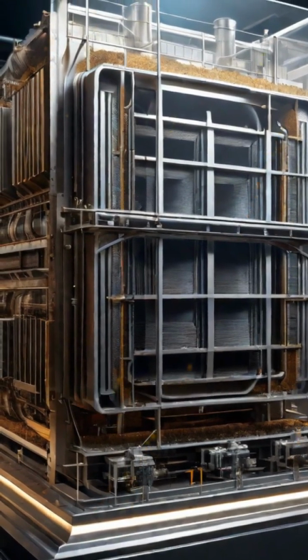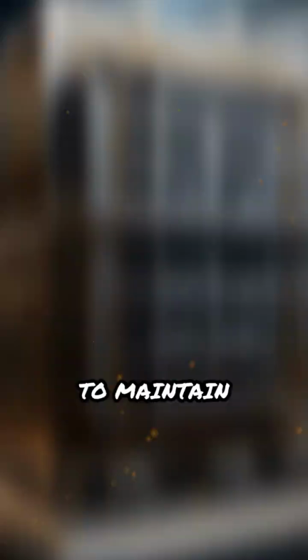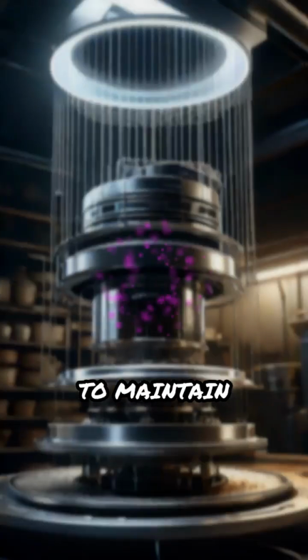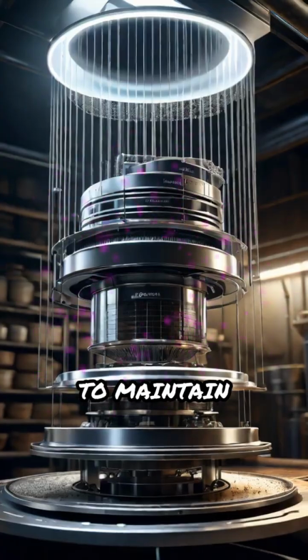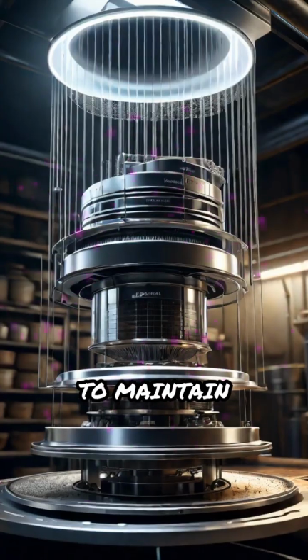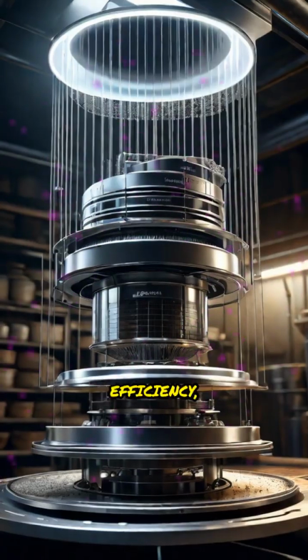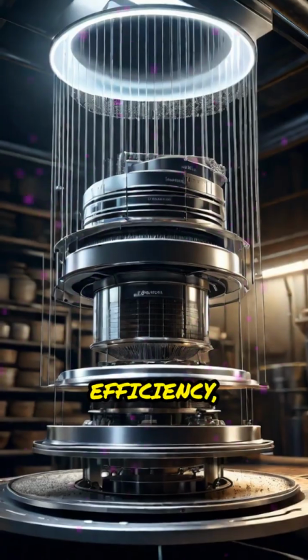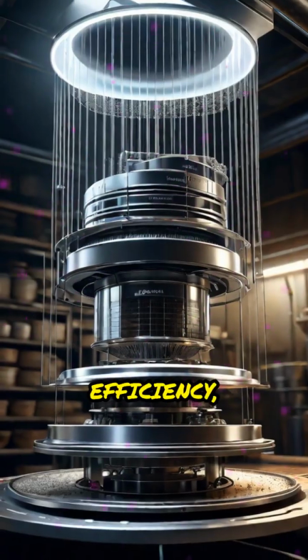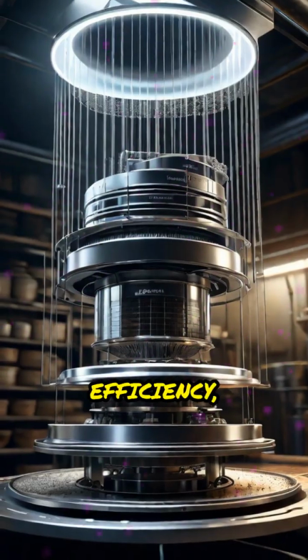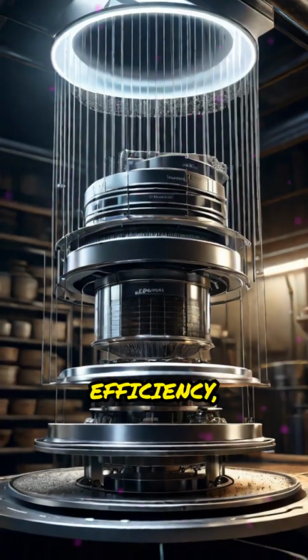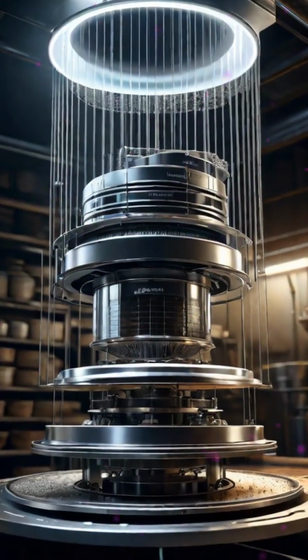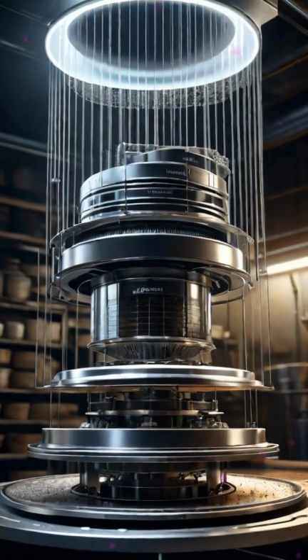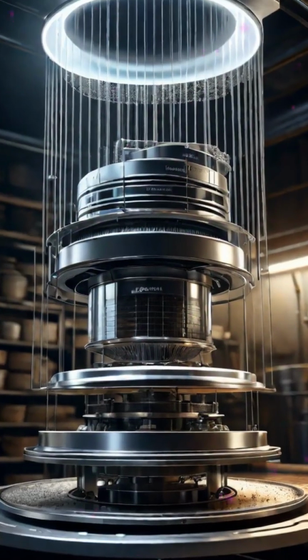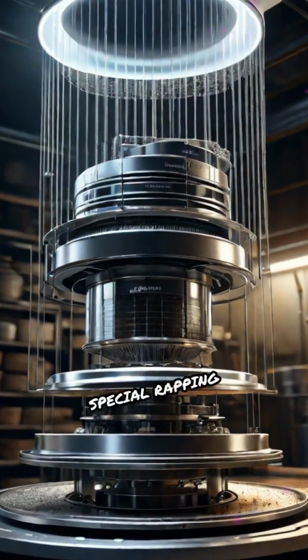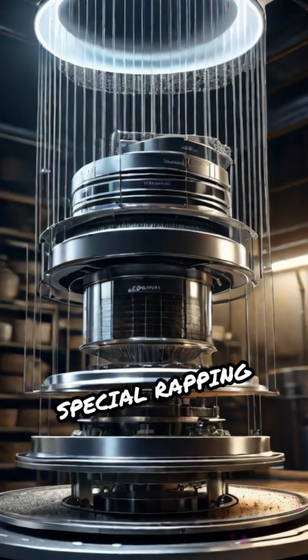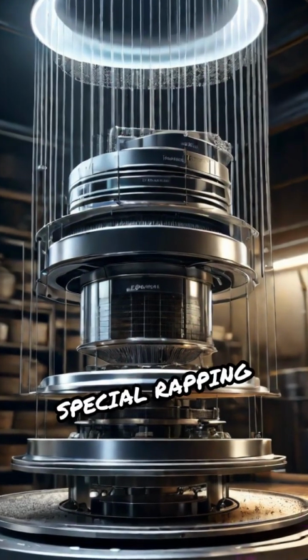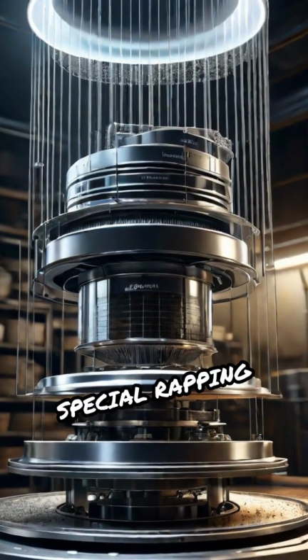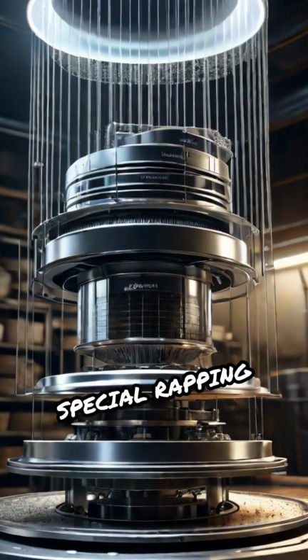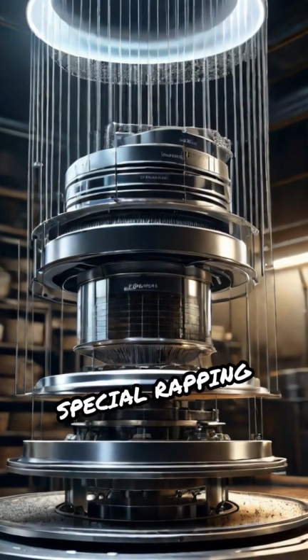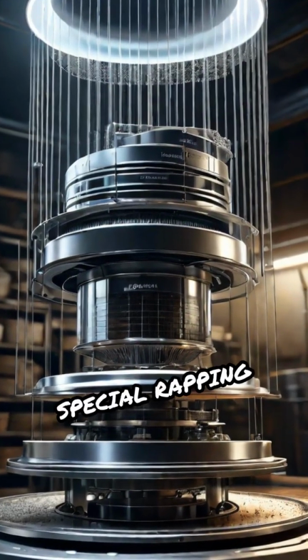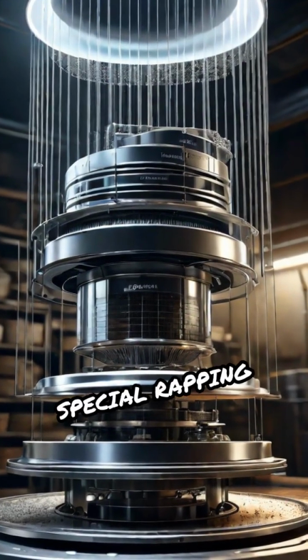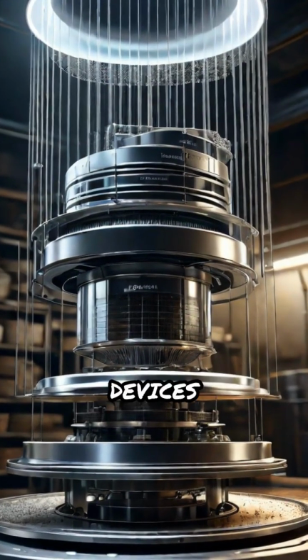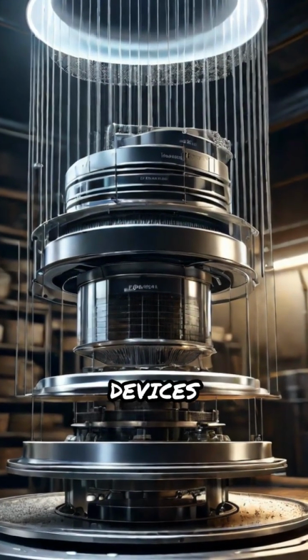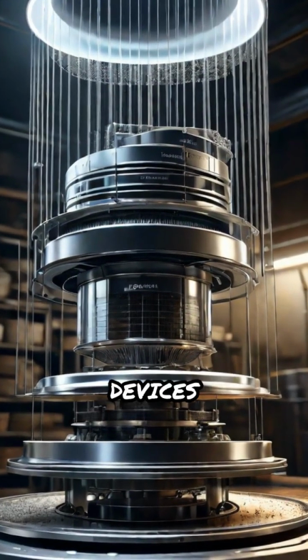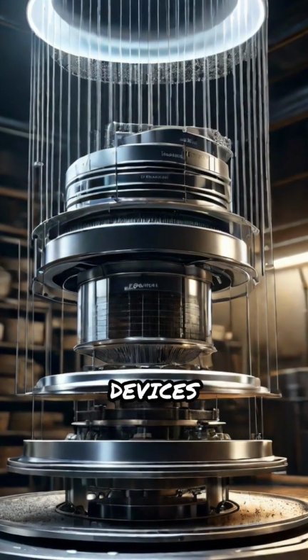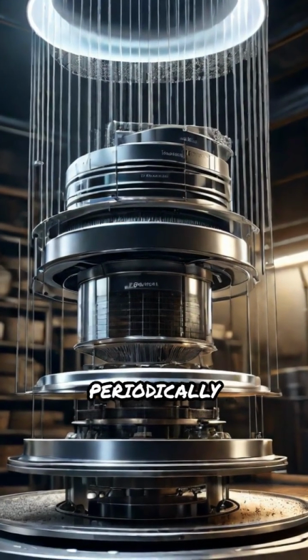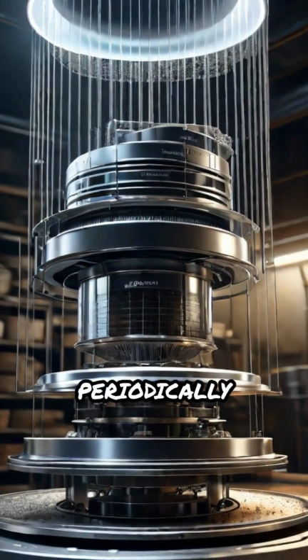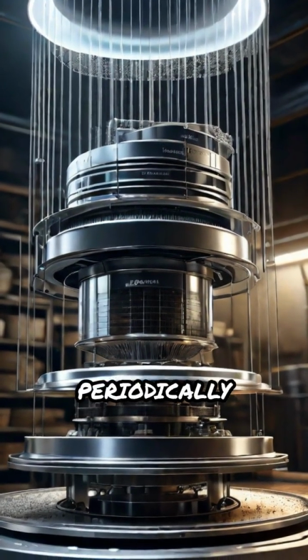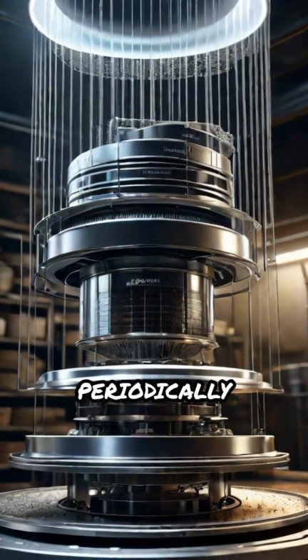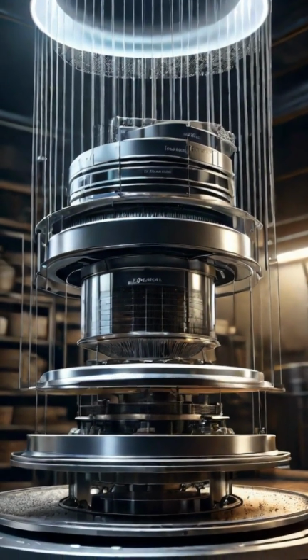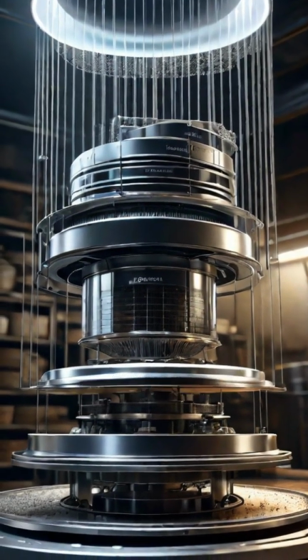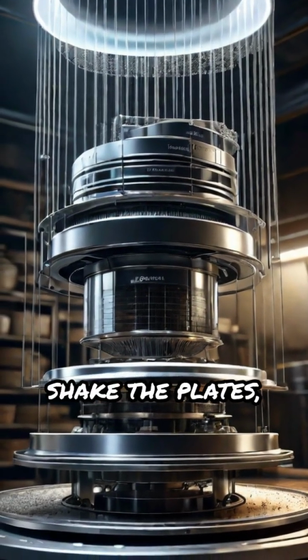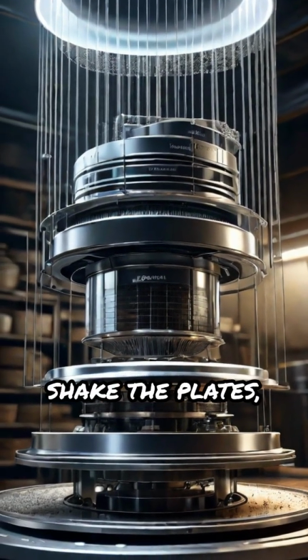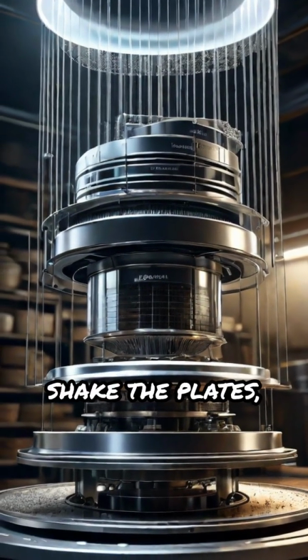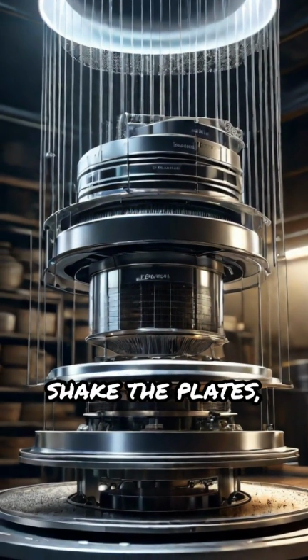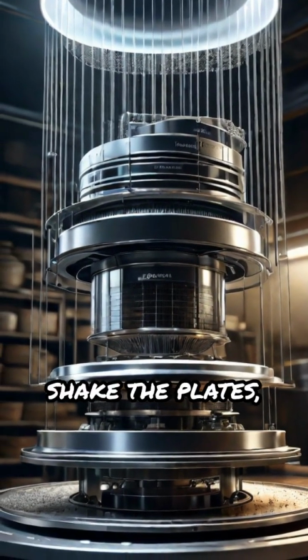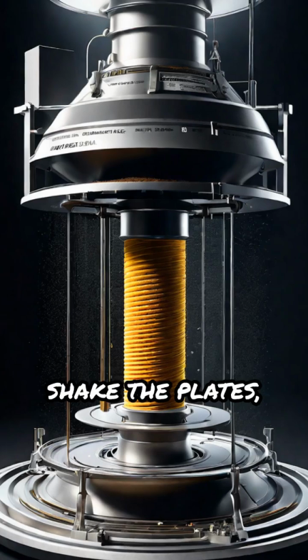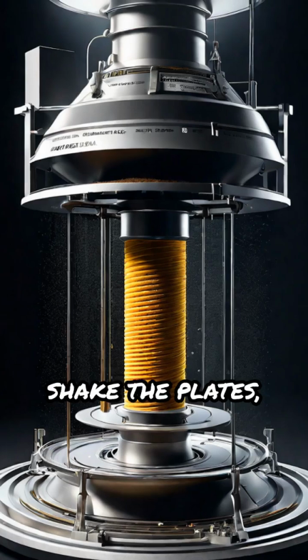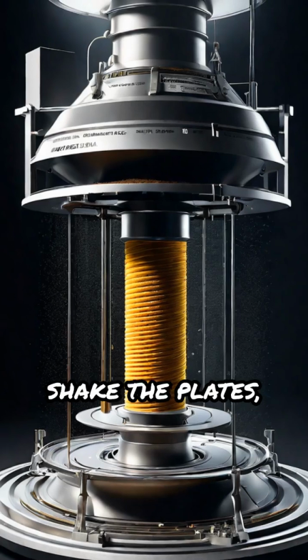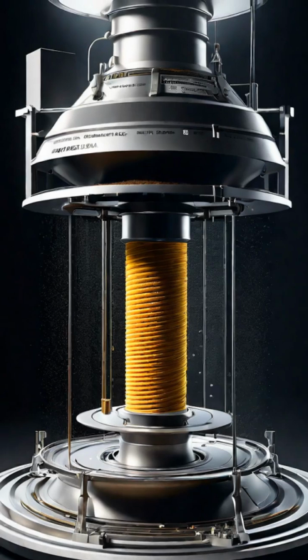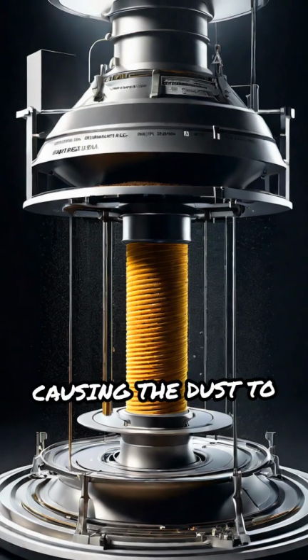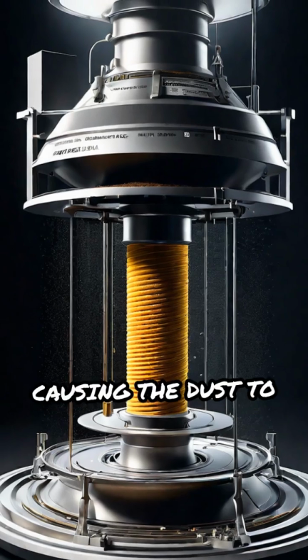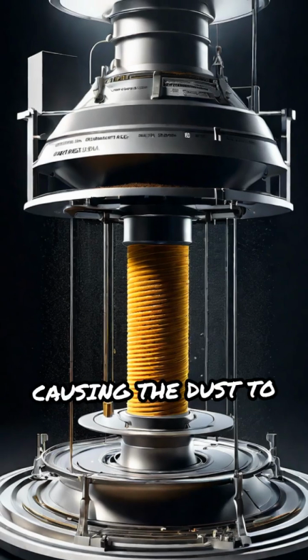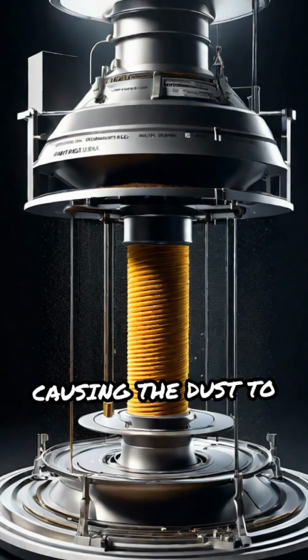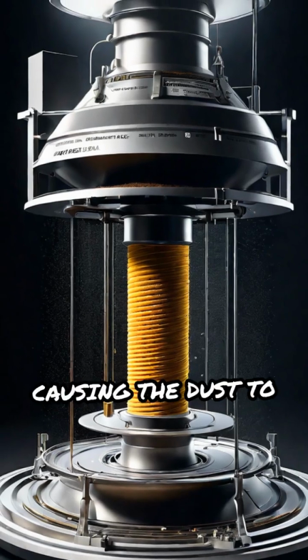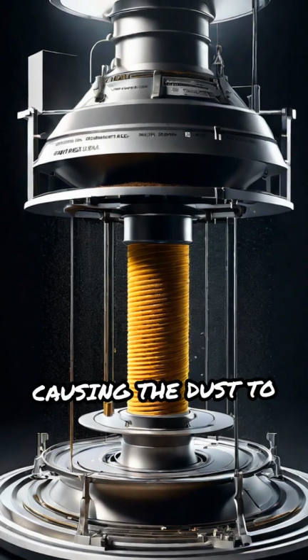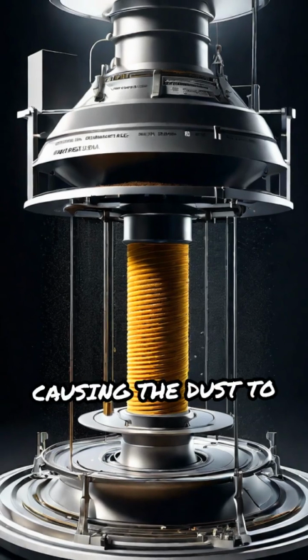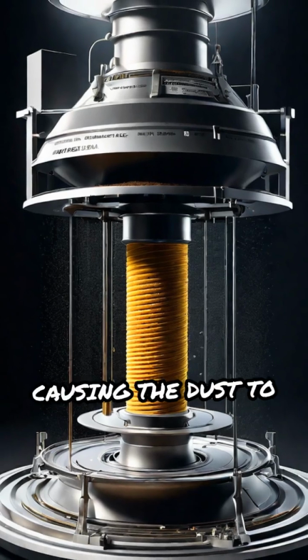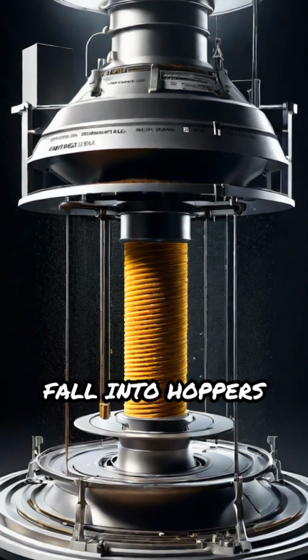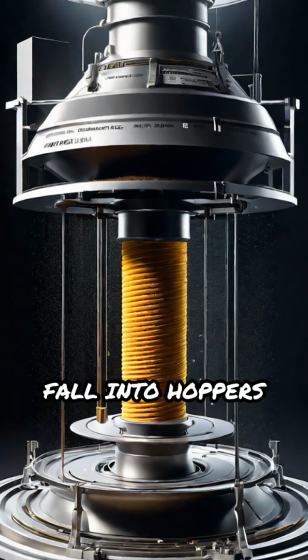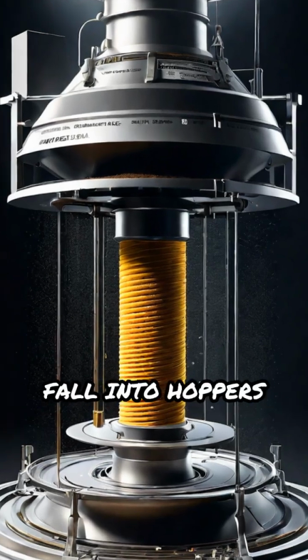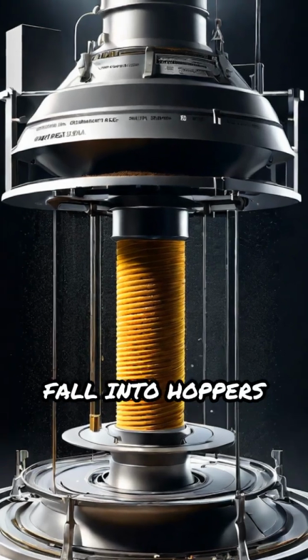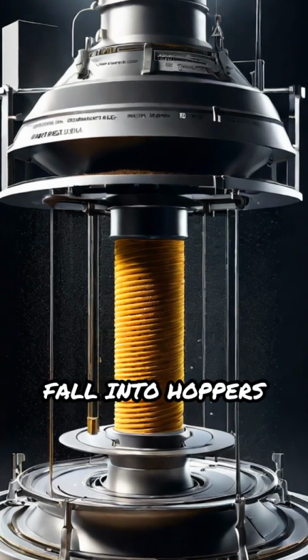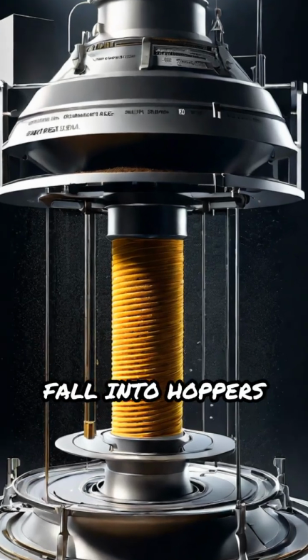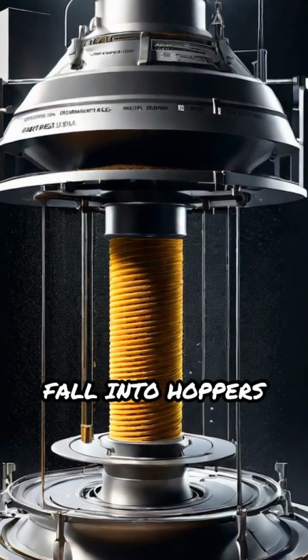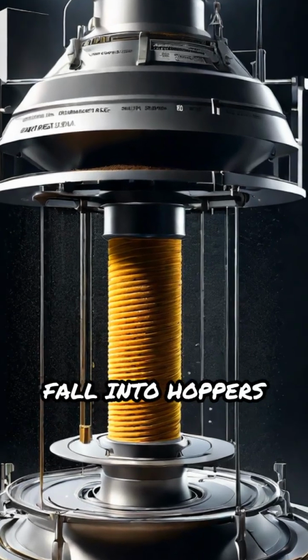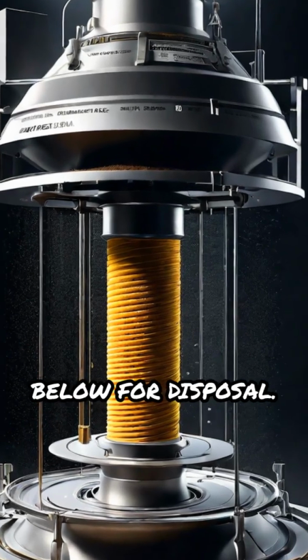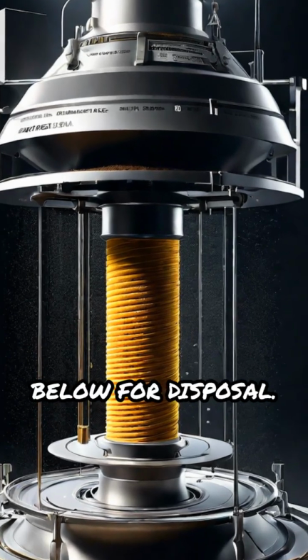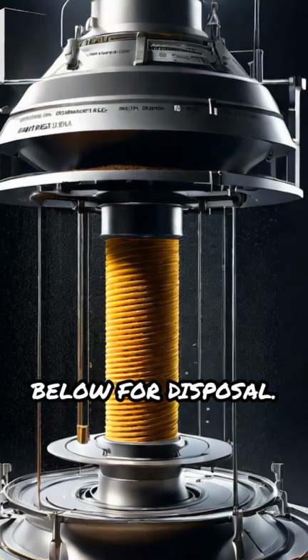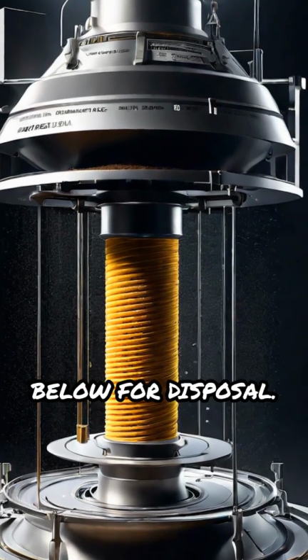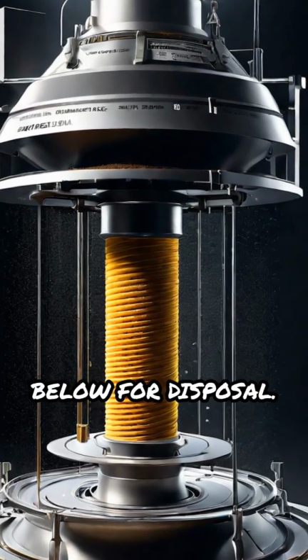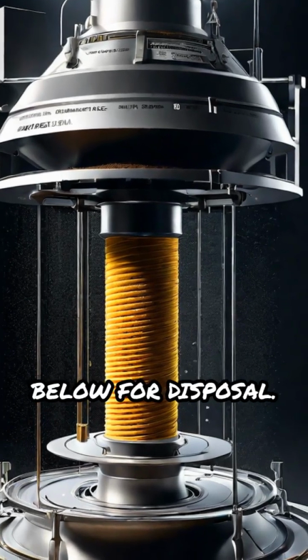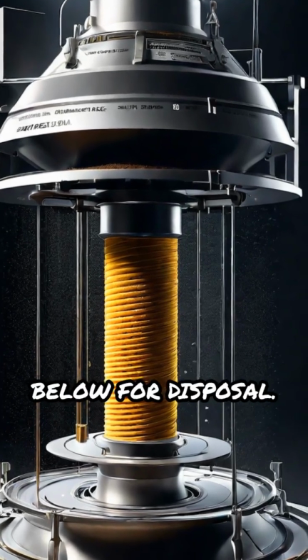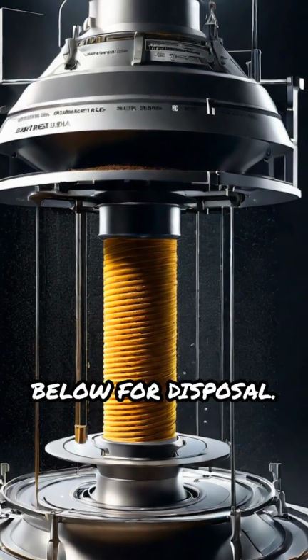To maintain efficiency, special rapping devices periodically shake the plates, causing the dust to fall into hoppers below for disposal.